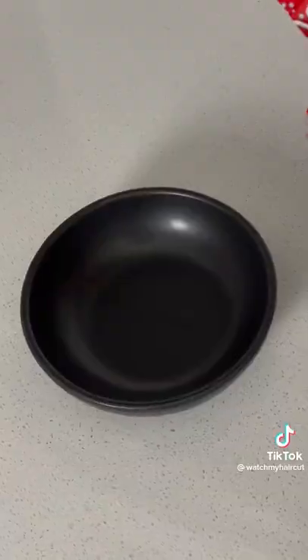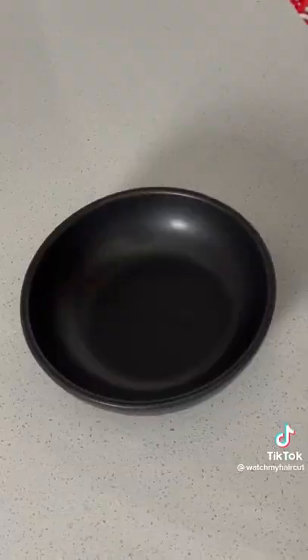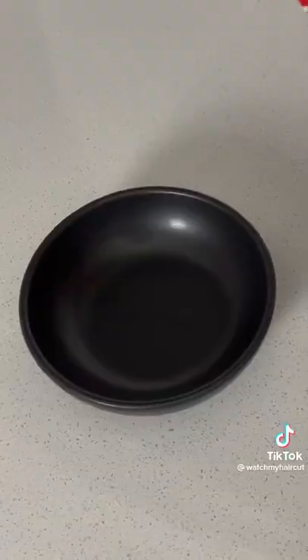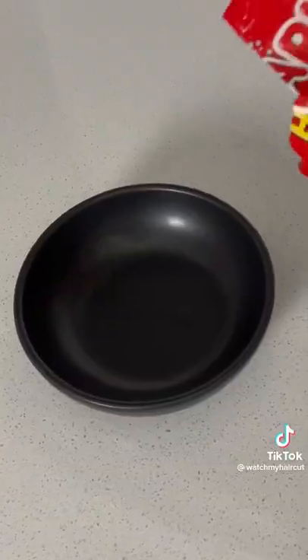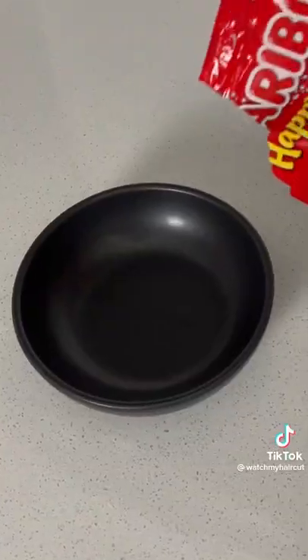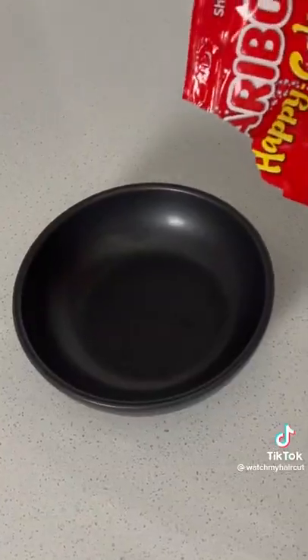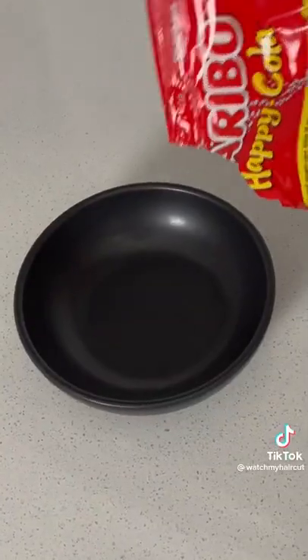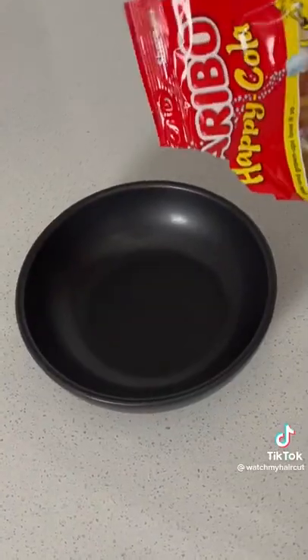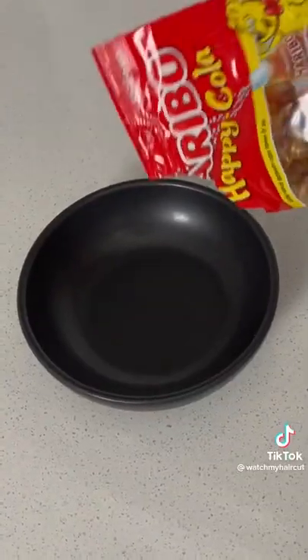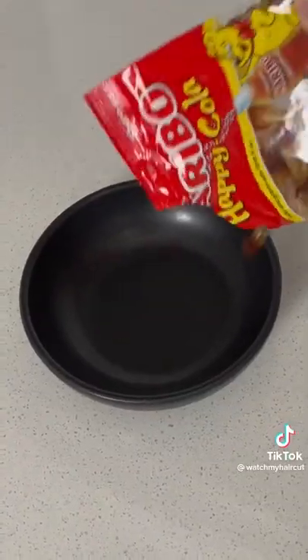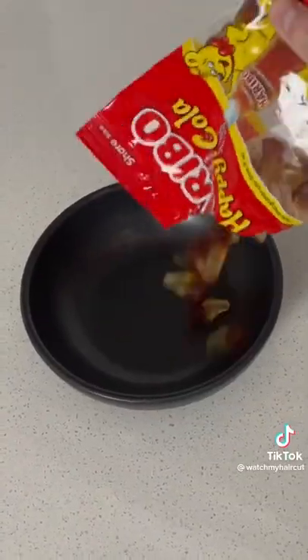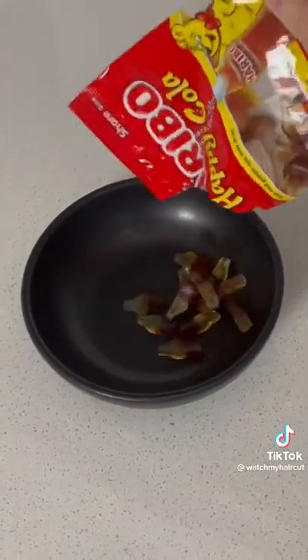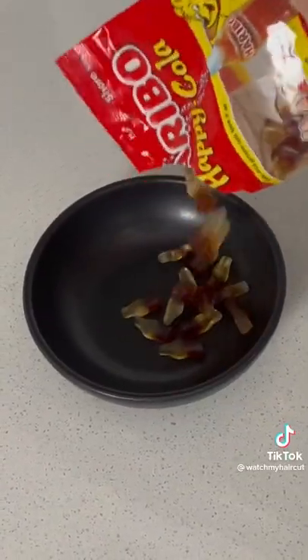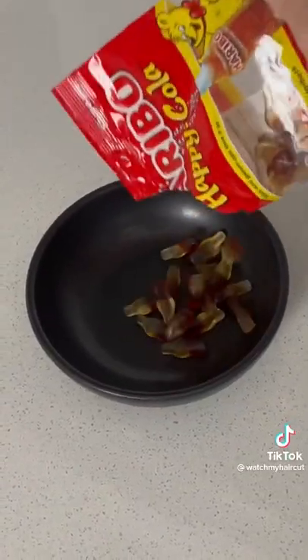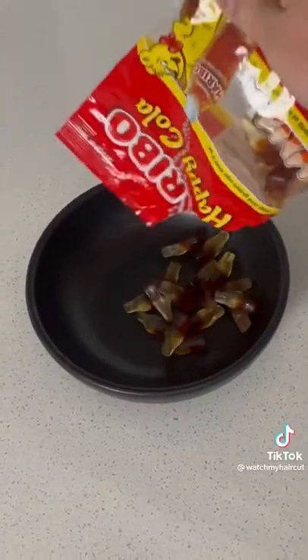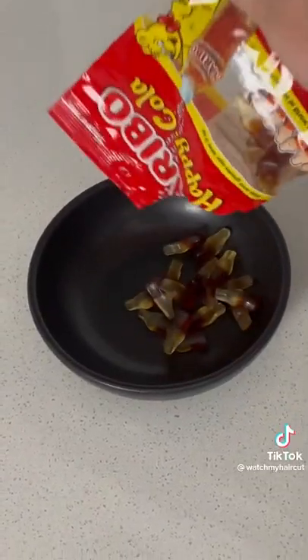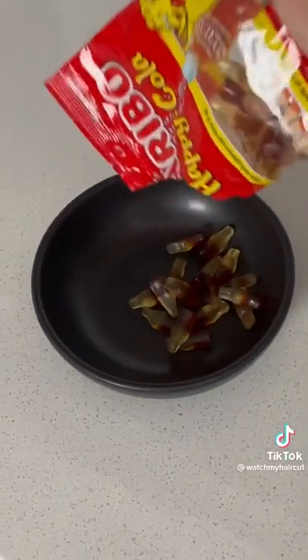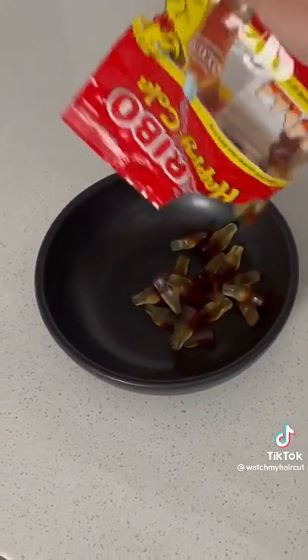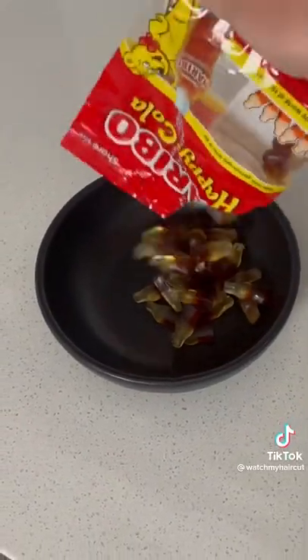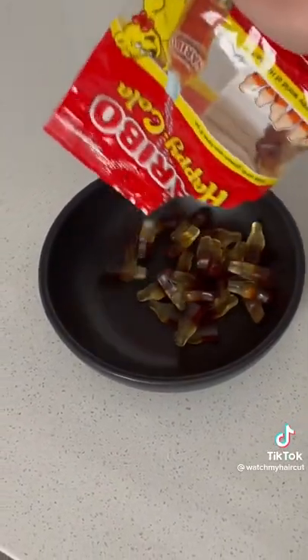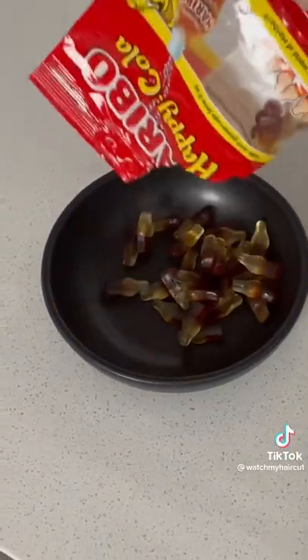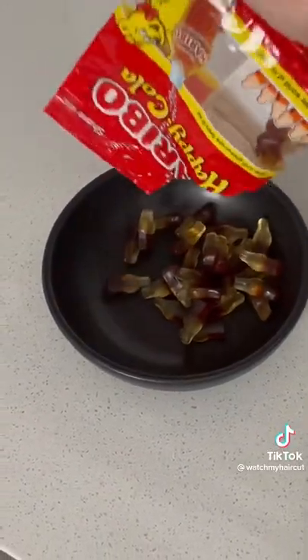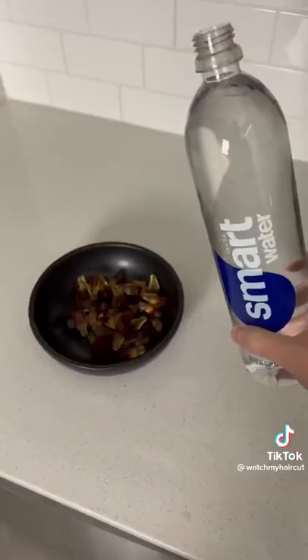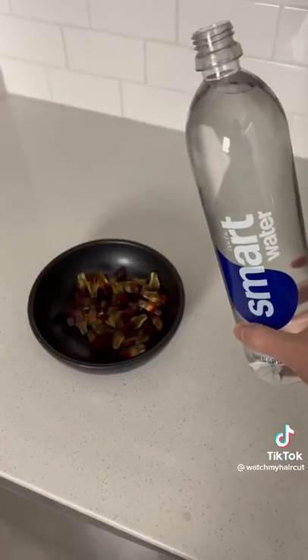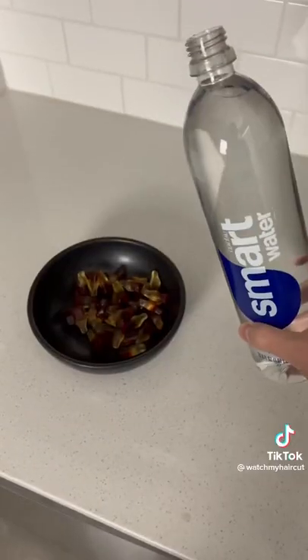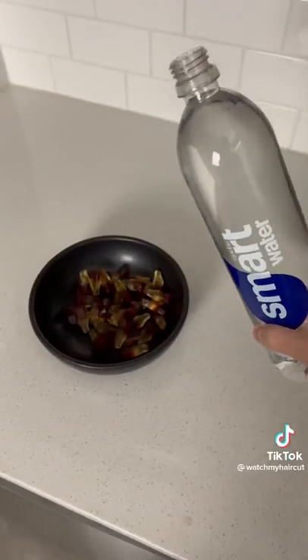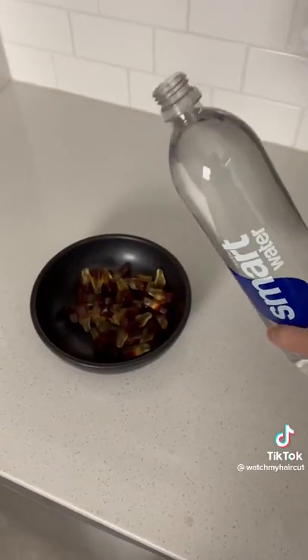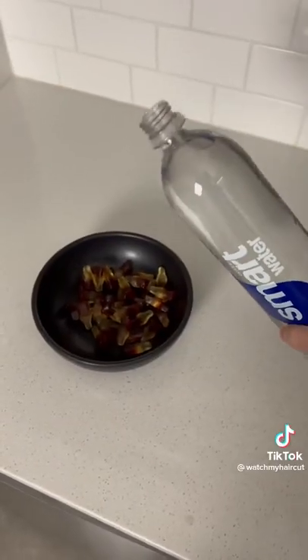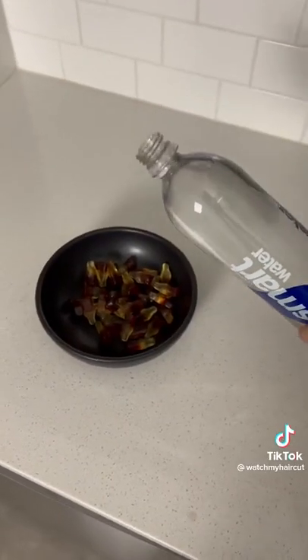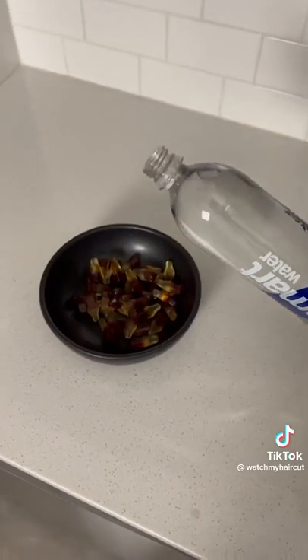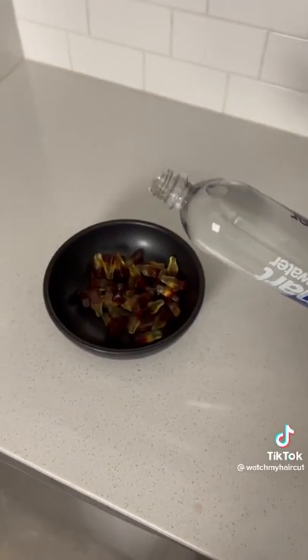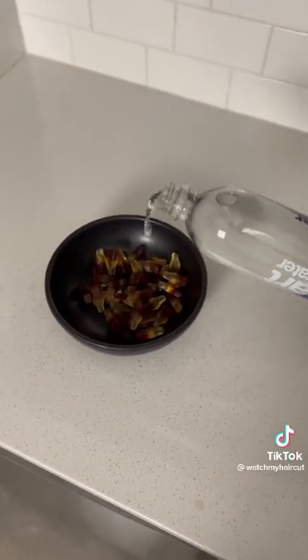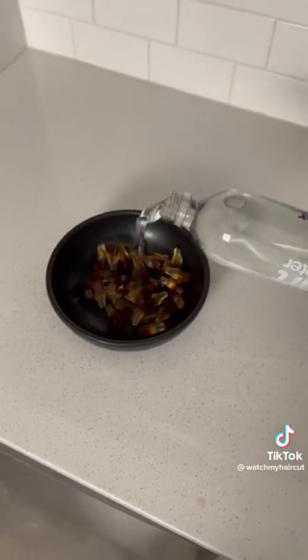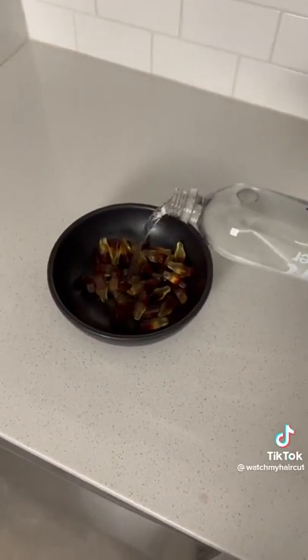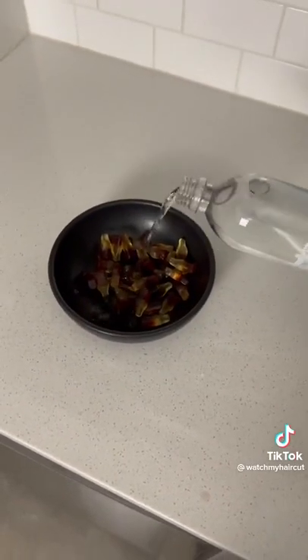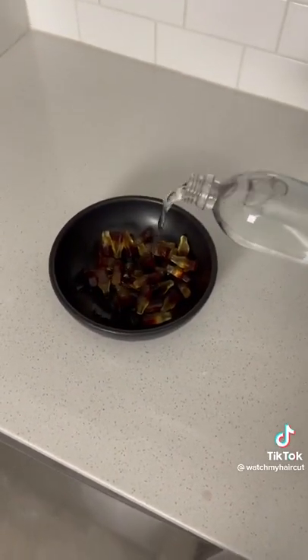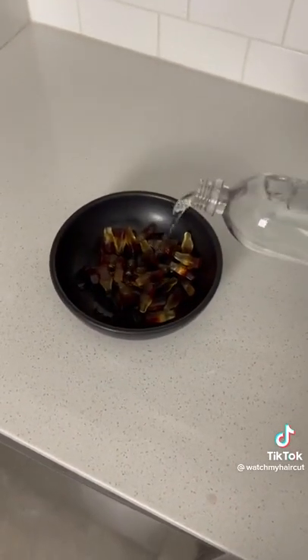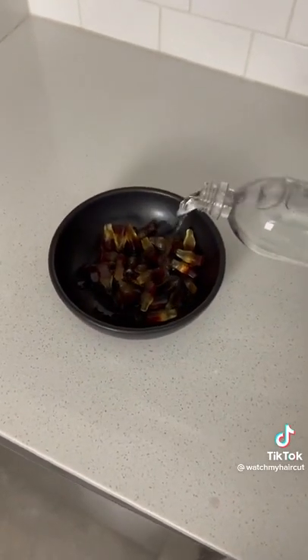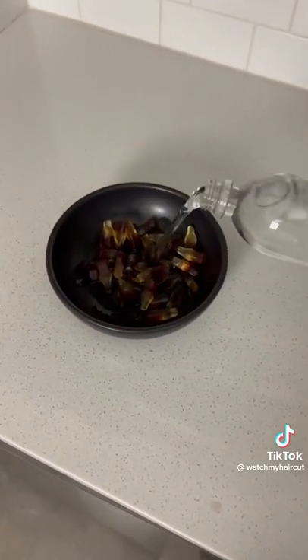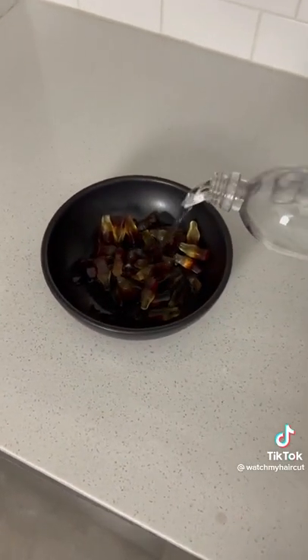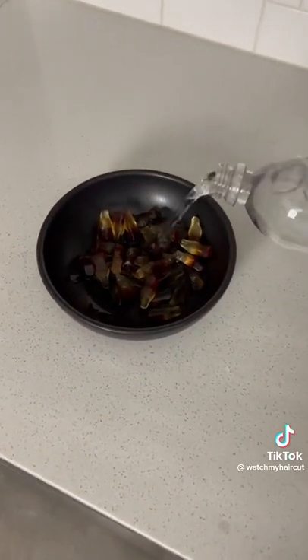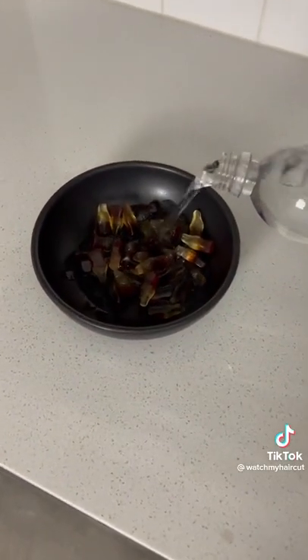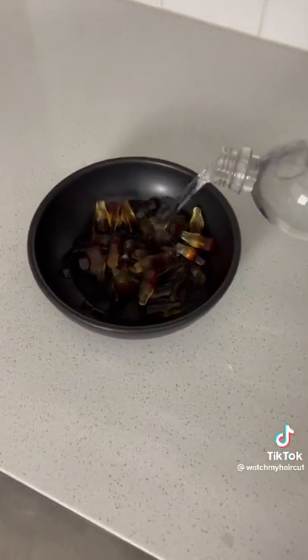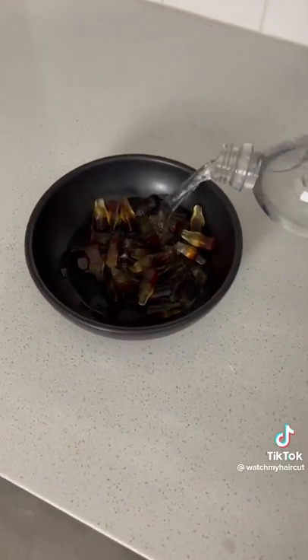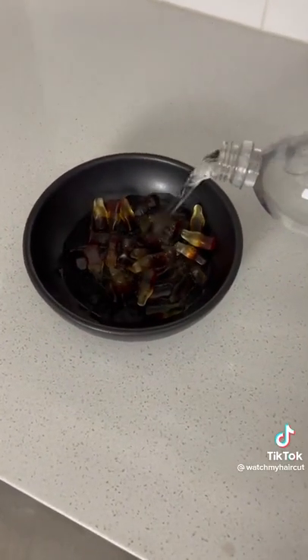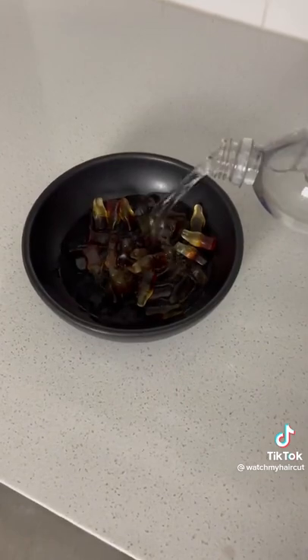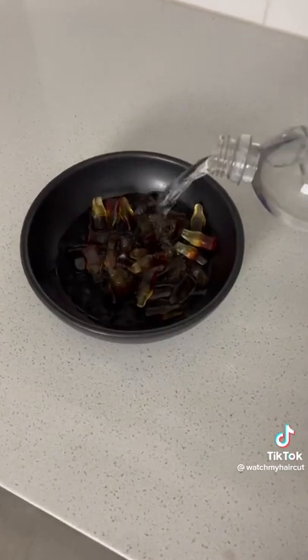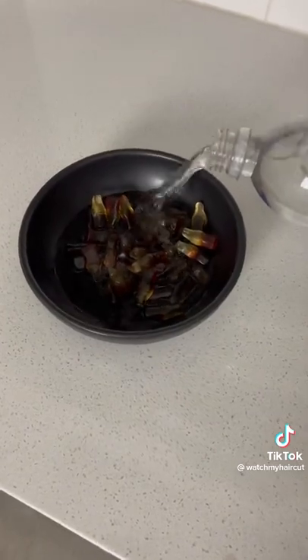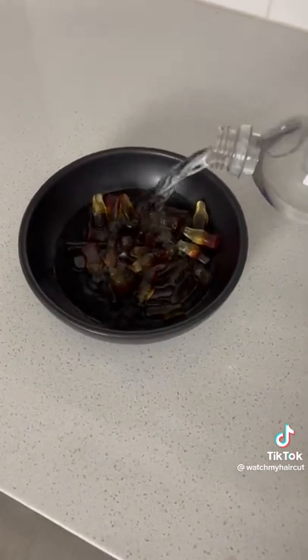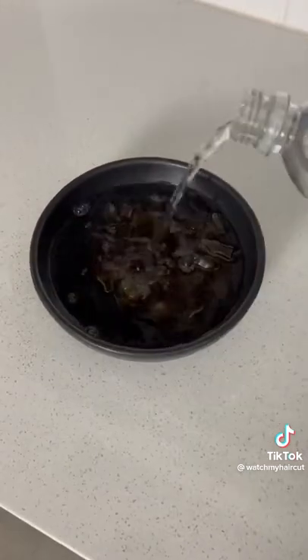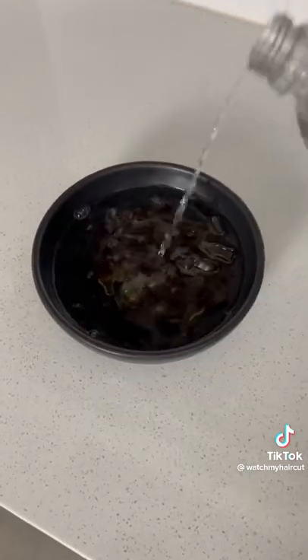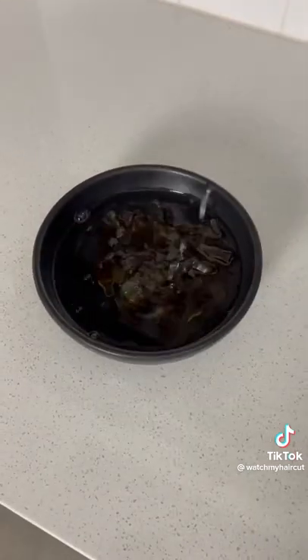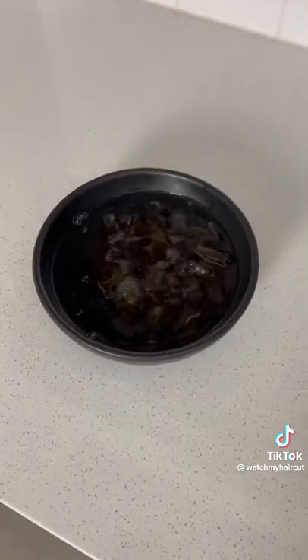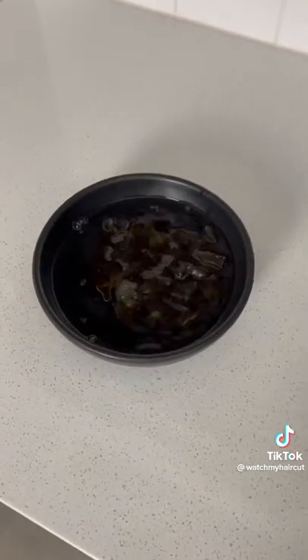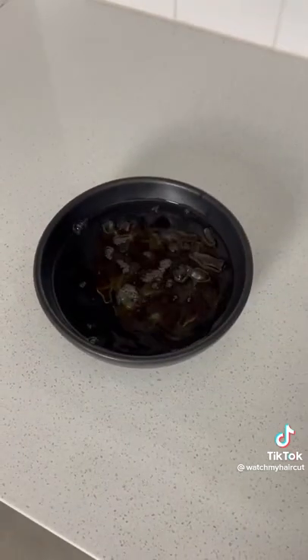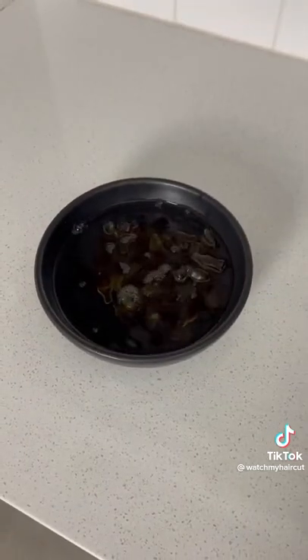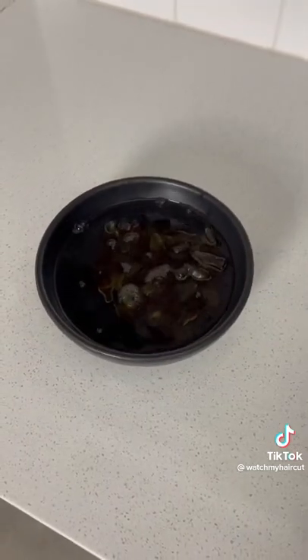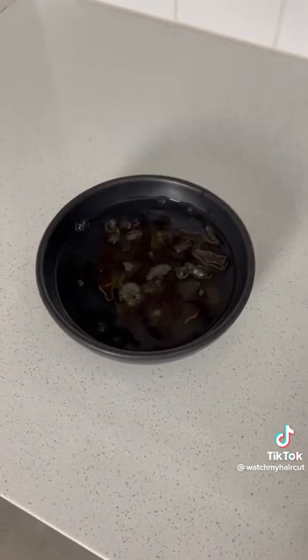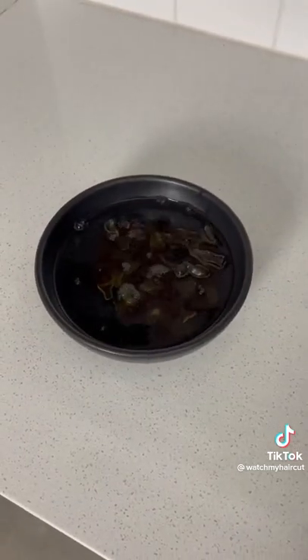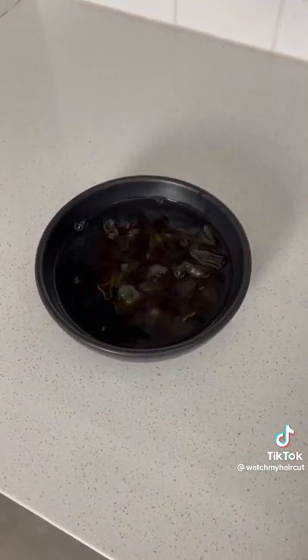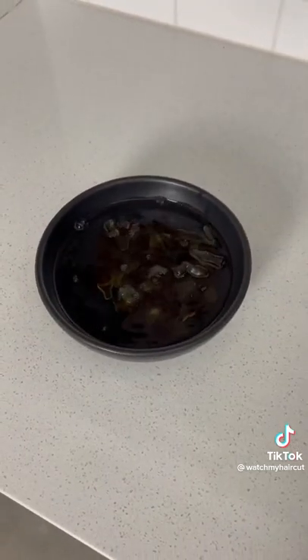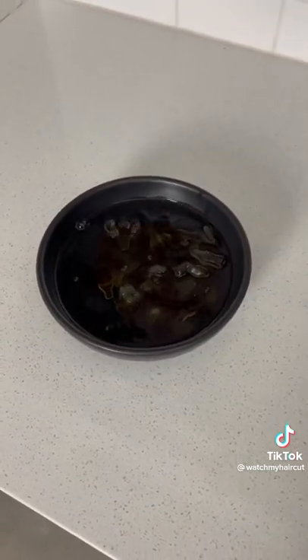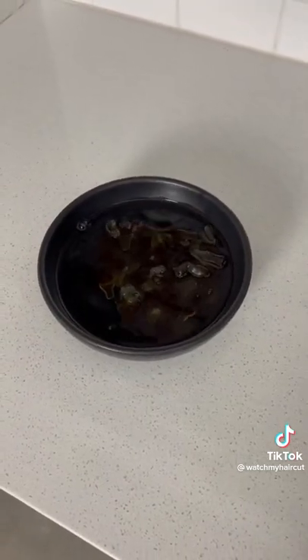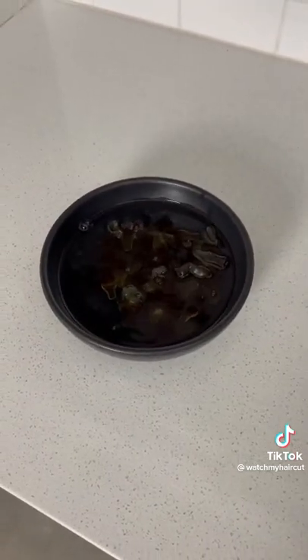Let's put our gummy colas in the bowl. Now pour some water in the bowl and wait 24 hours.